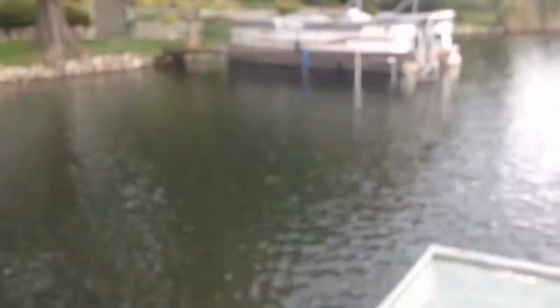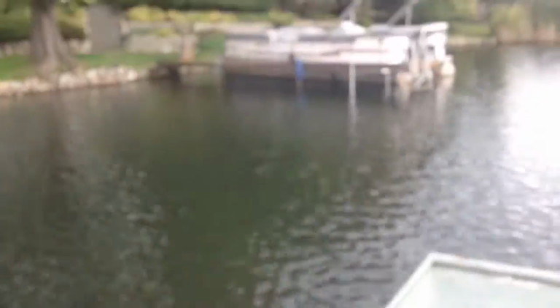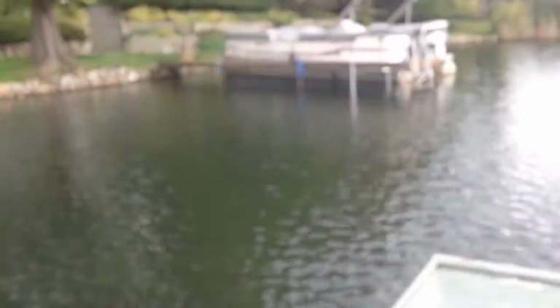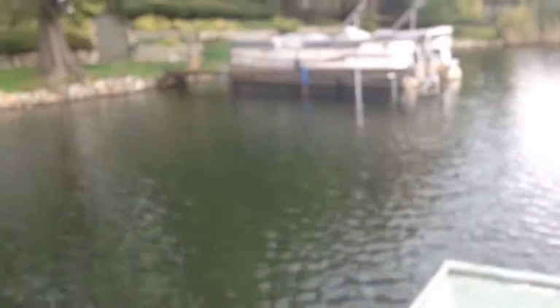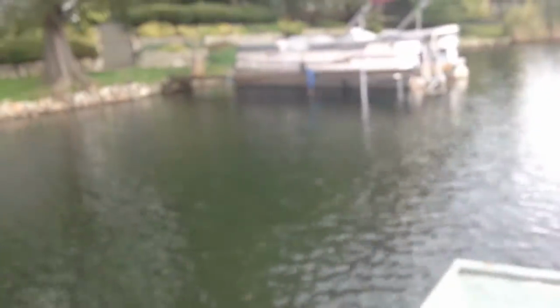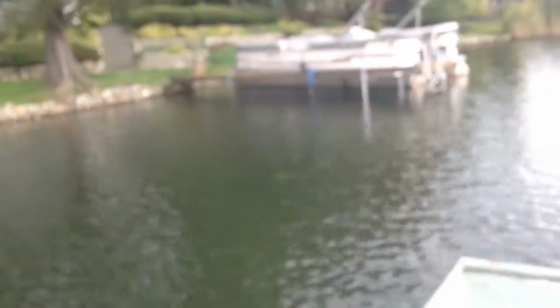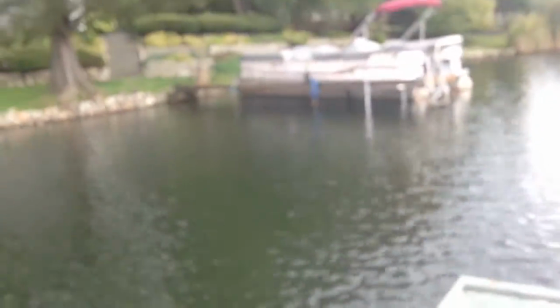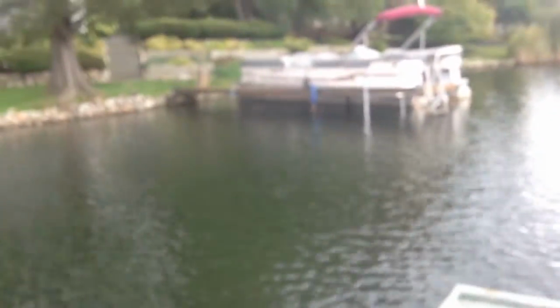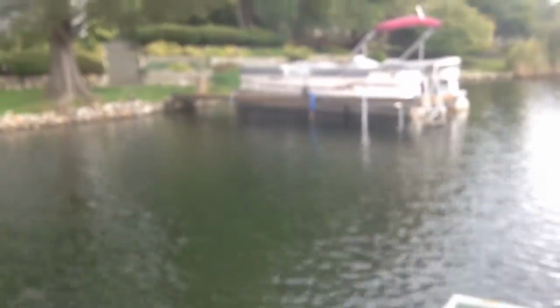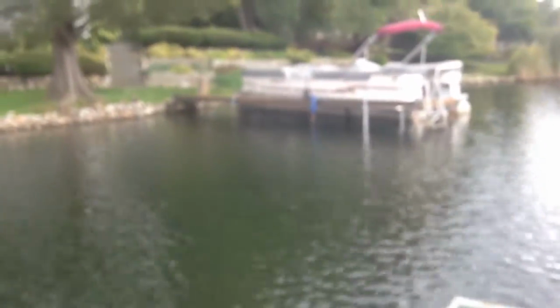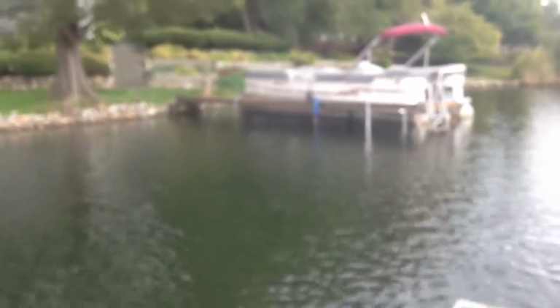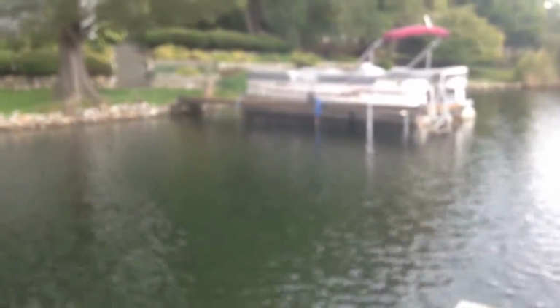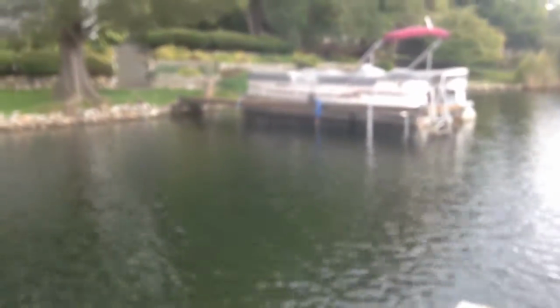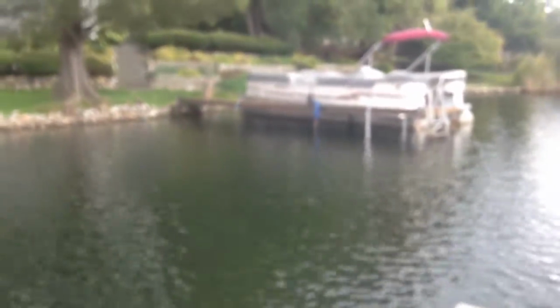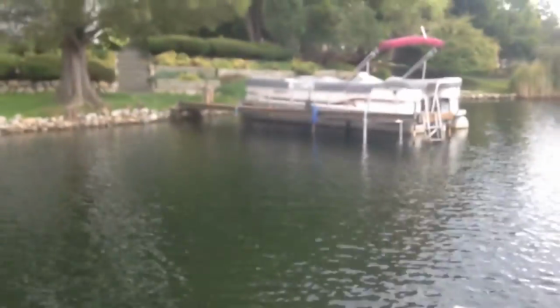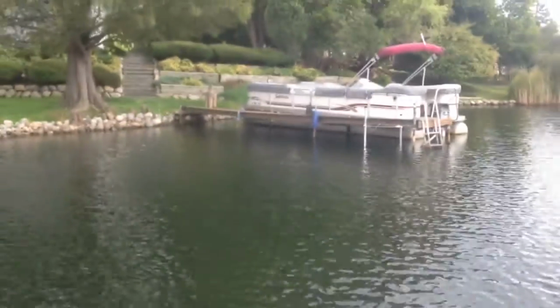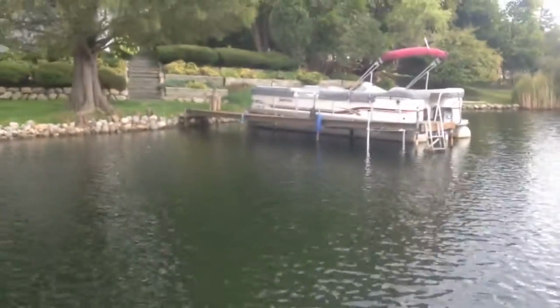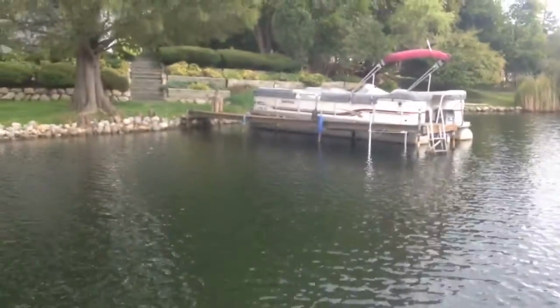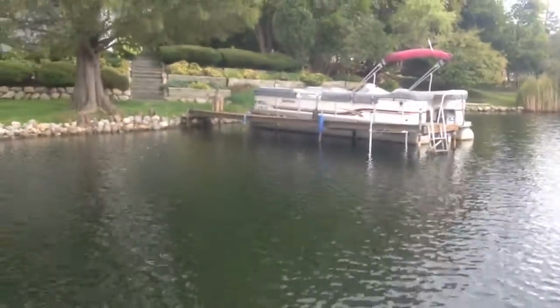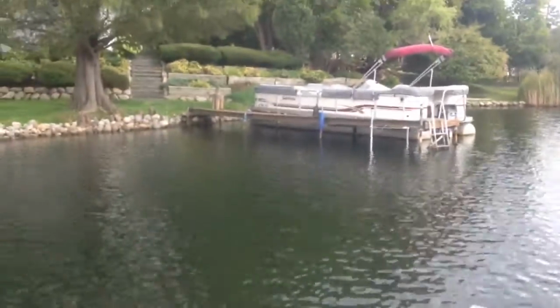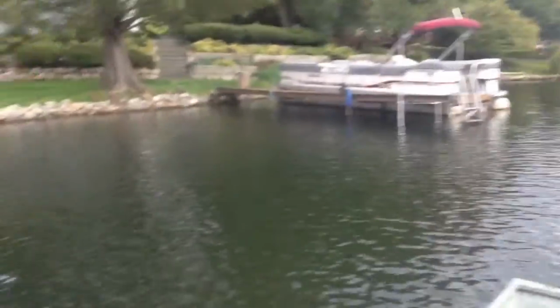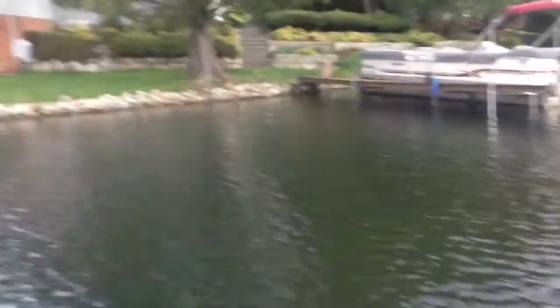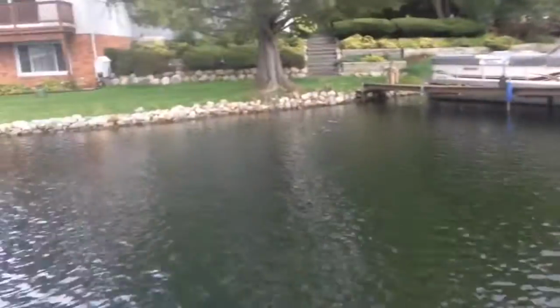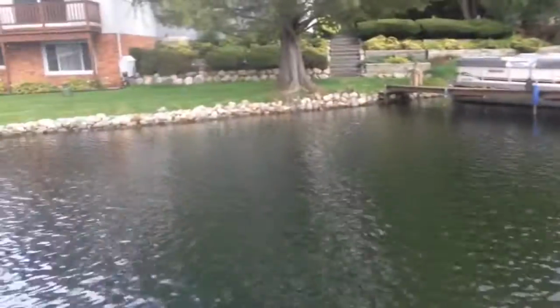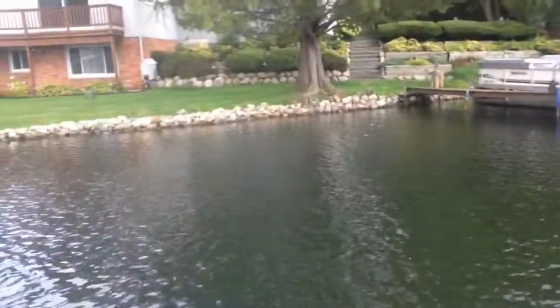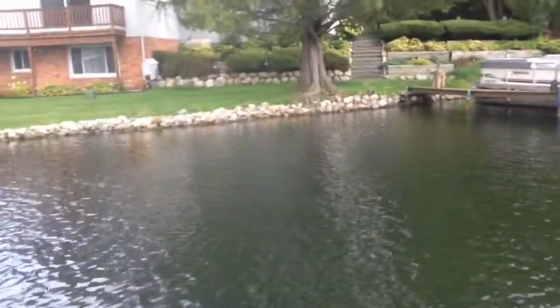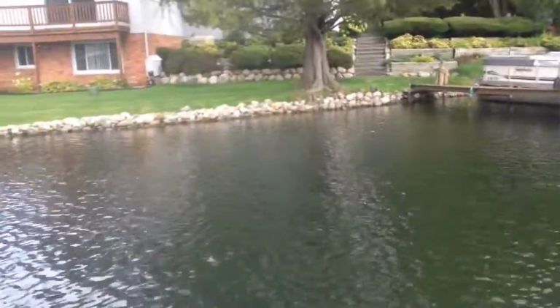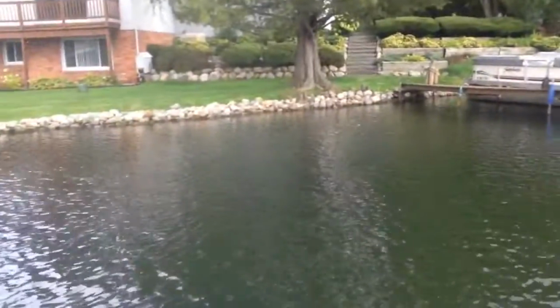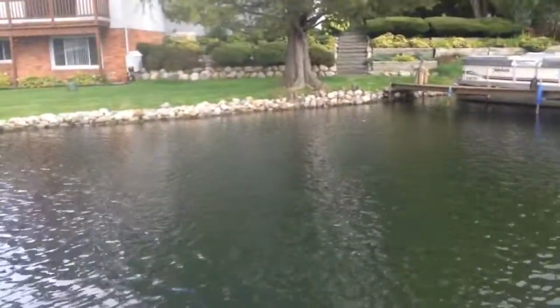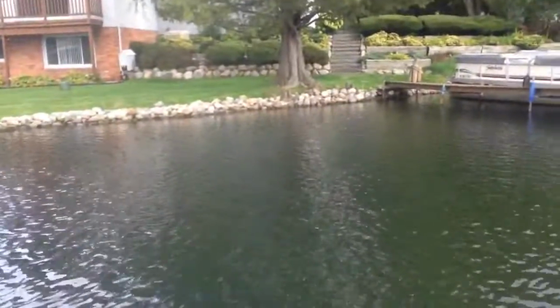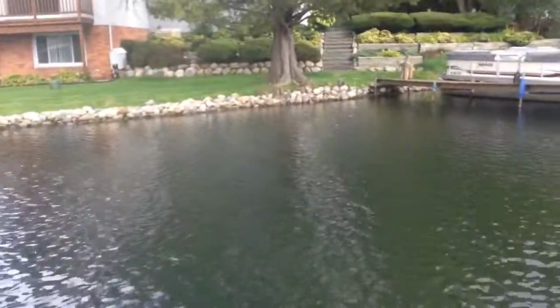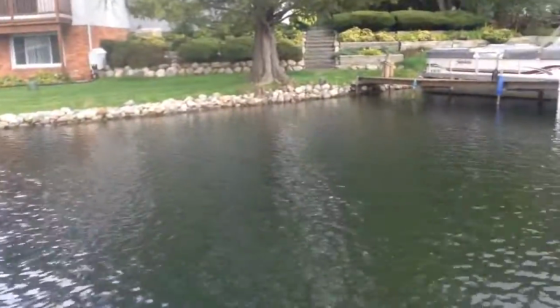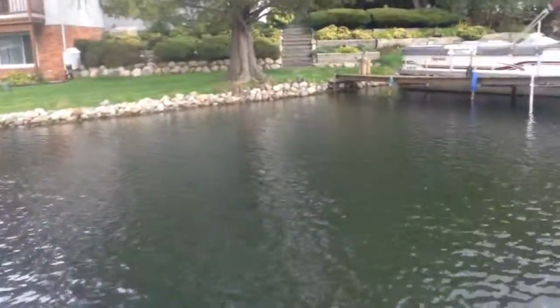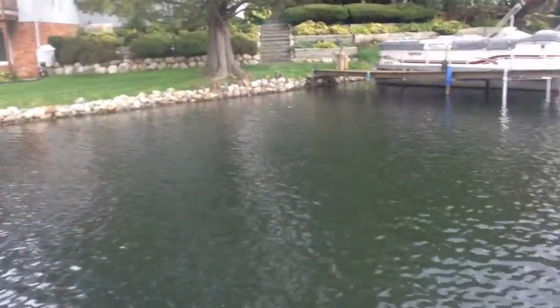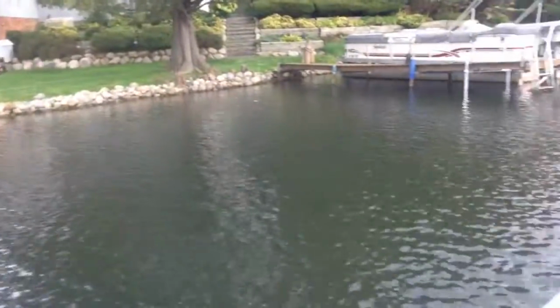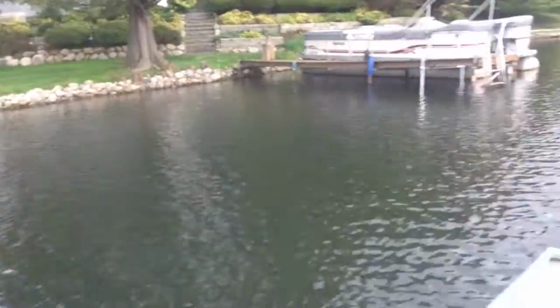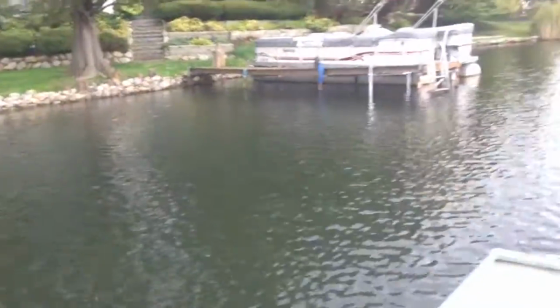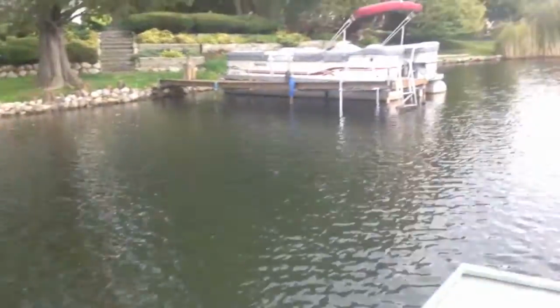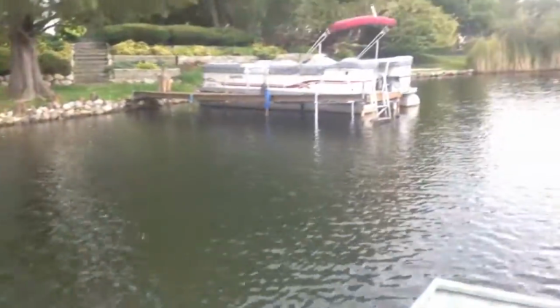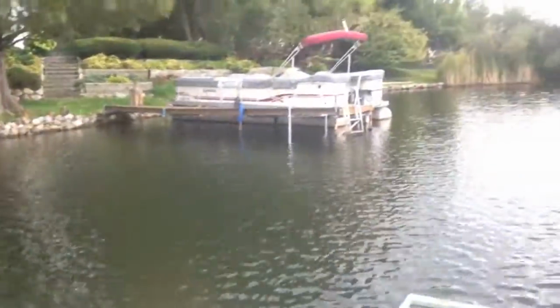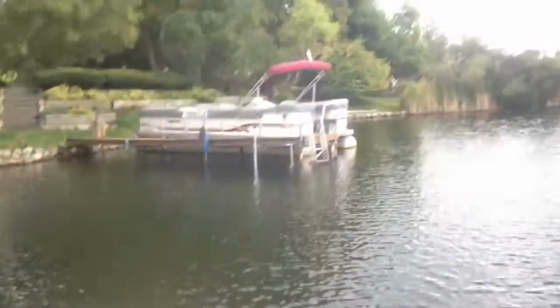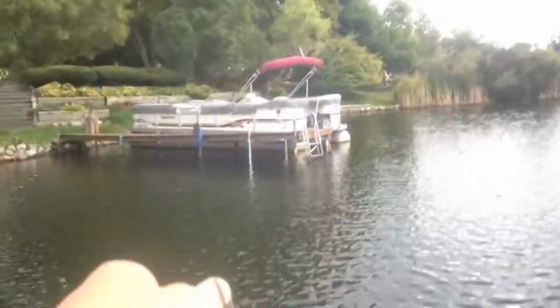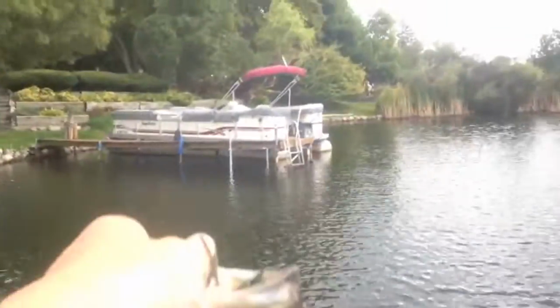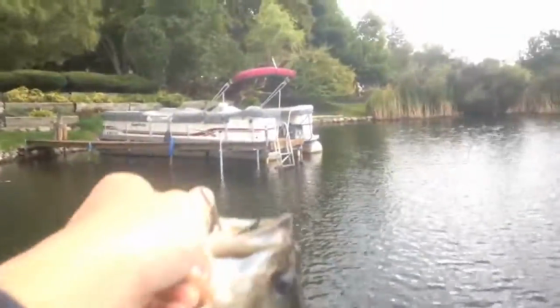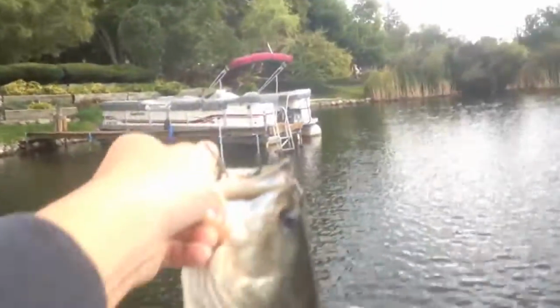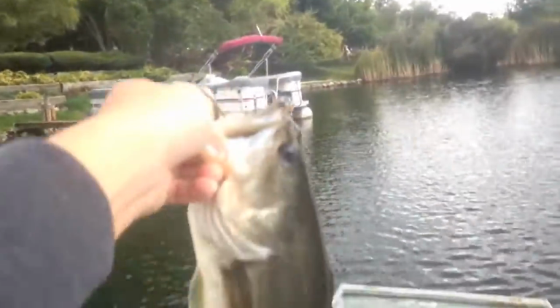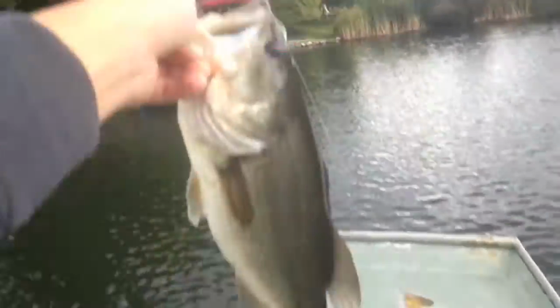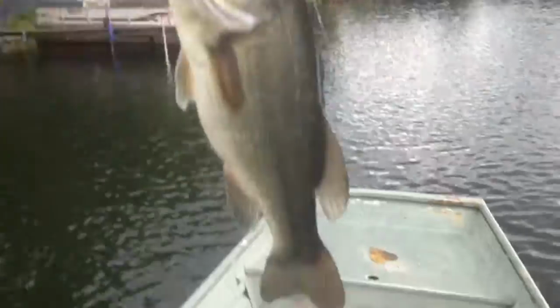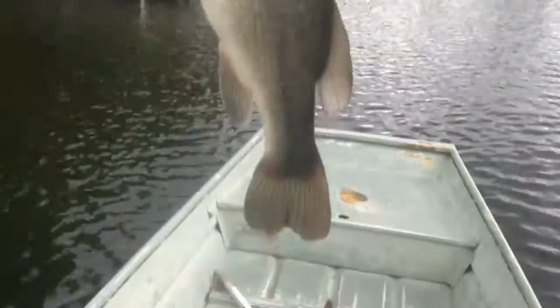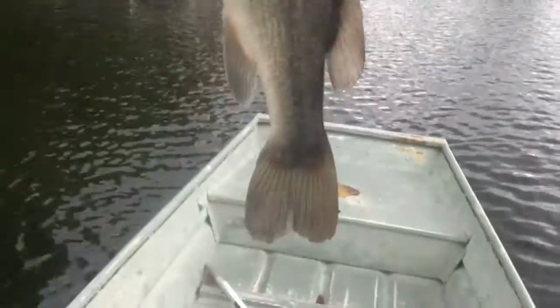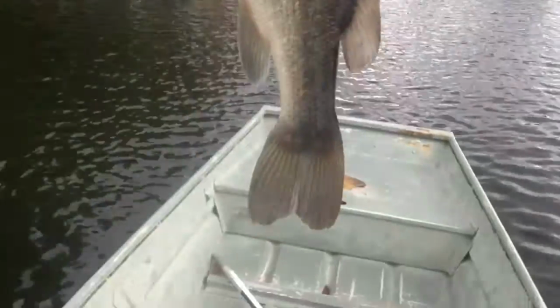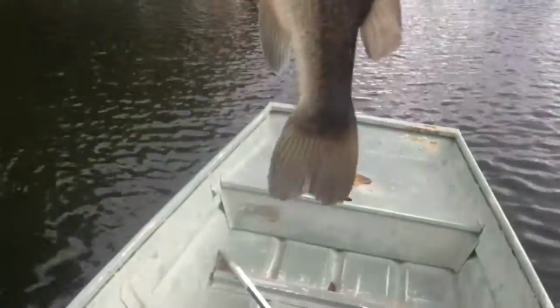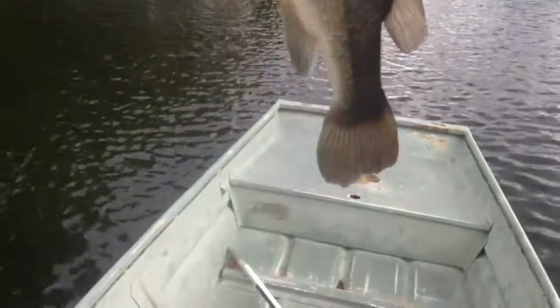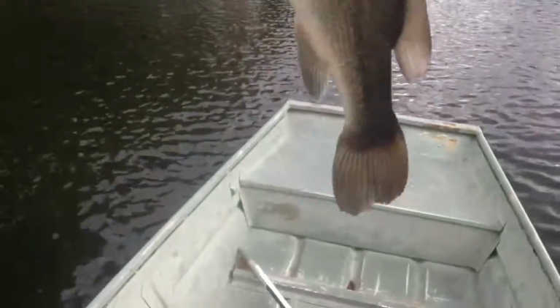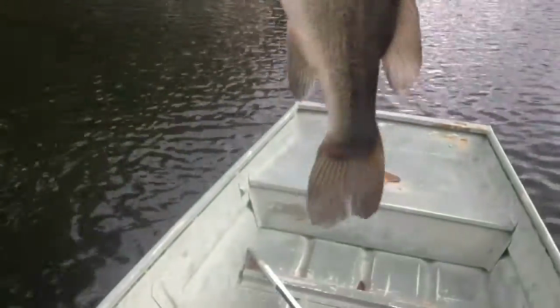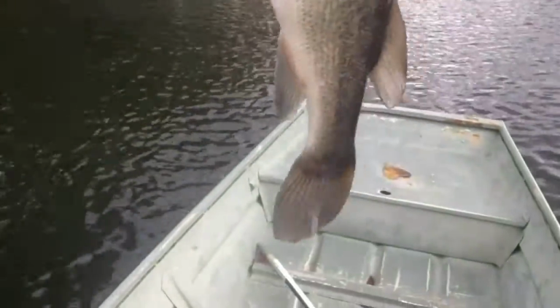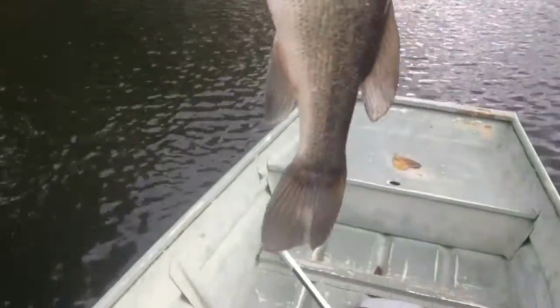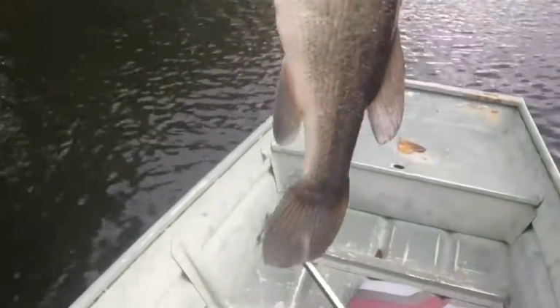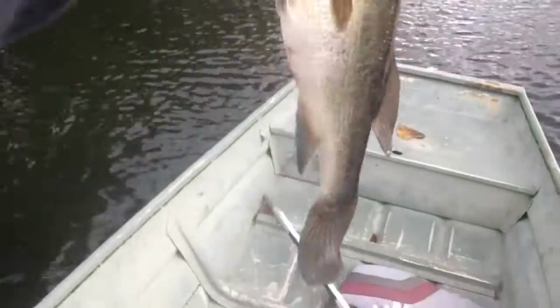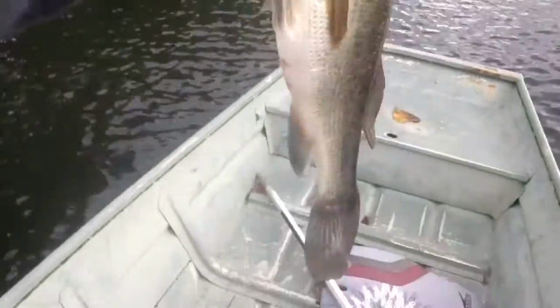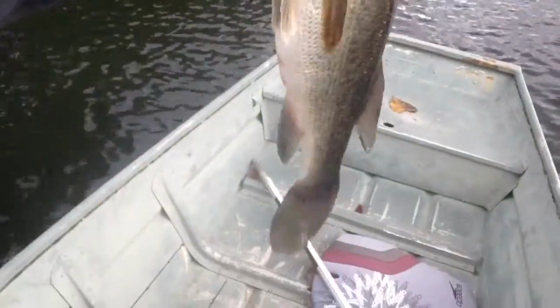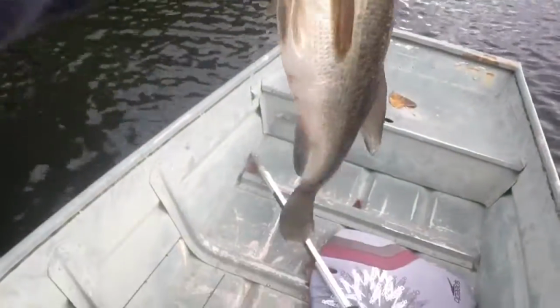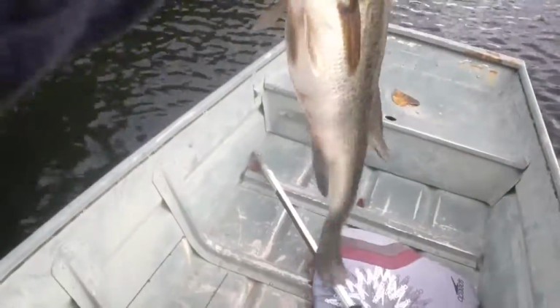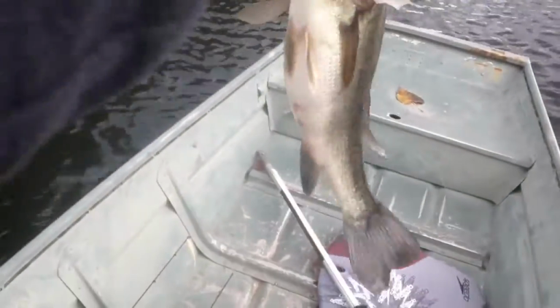I pitched it under the dock over there because I missed one right next to it, and I got her. Nice fish.